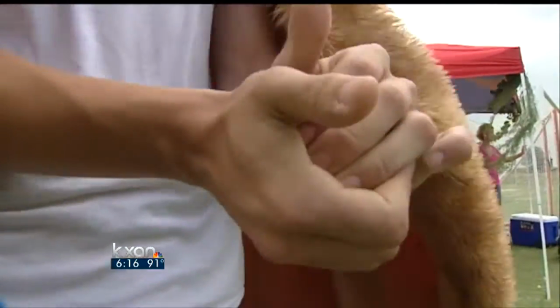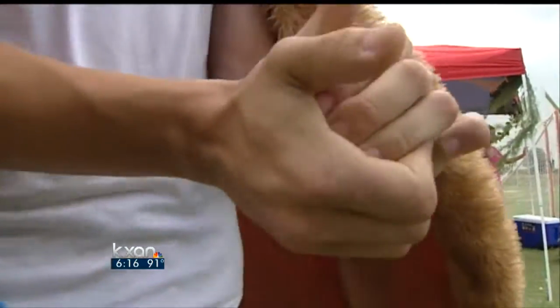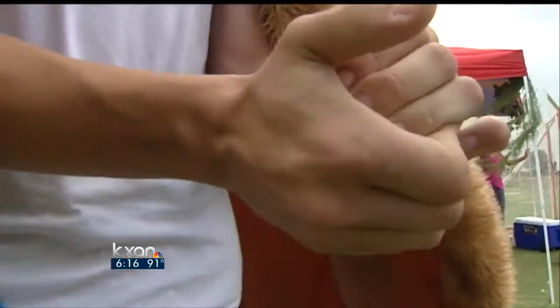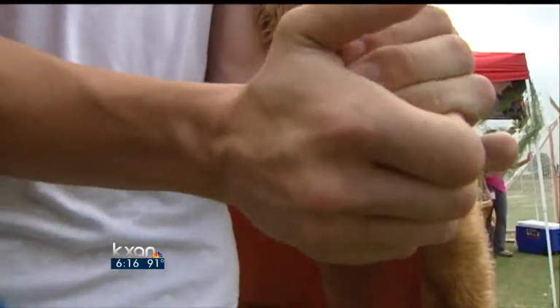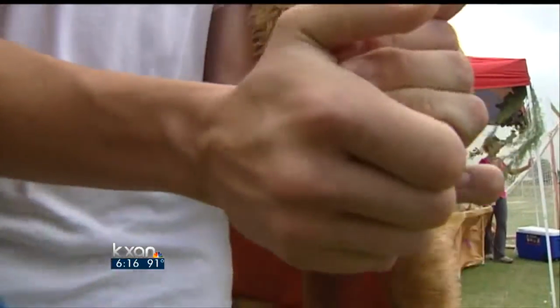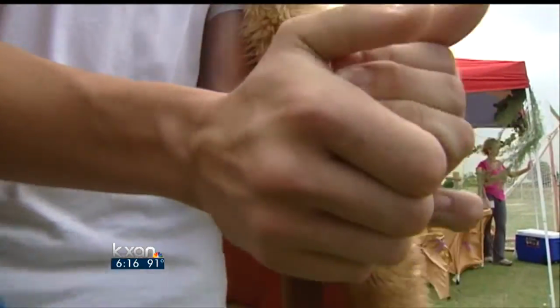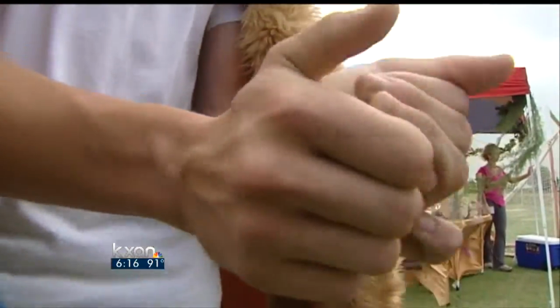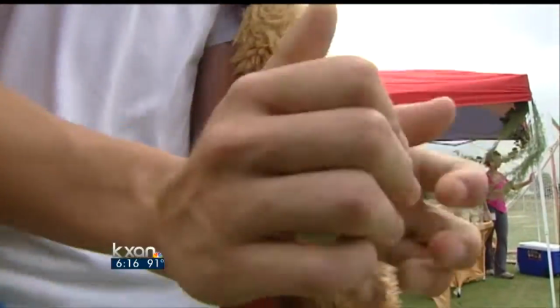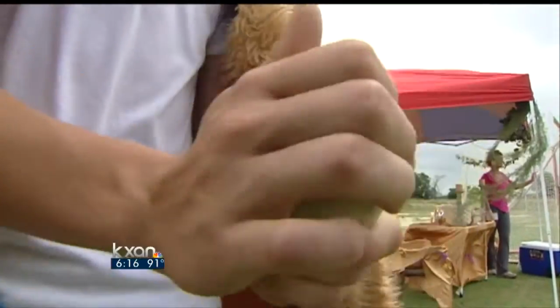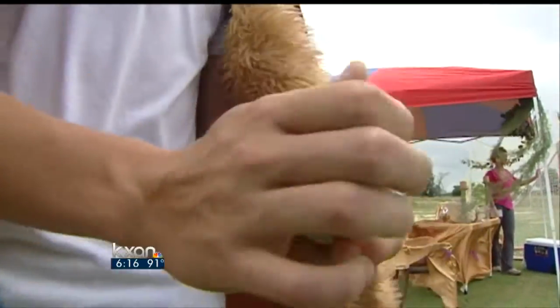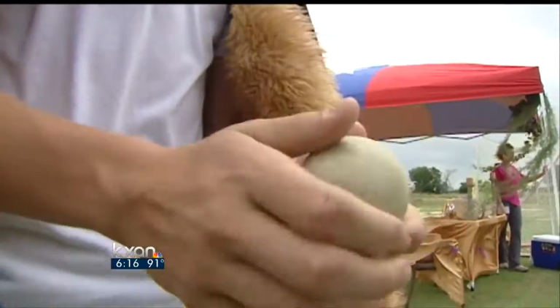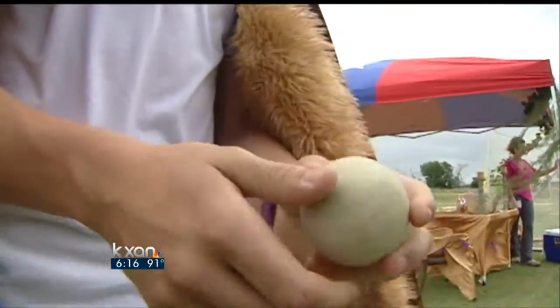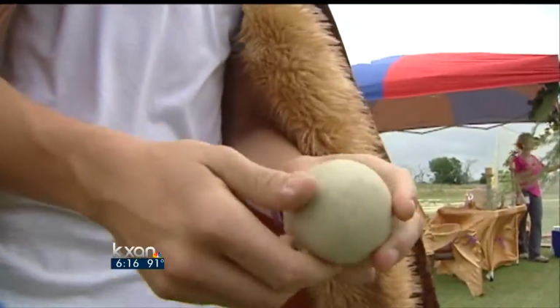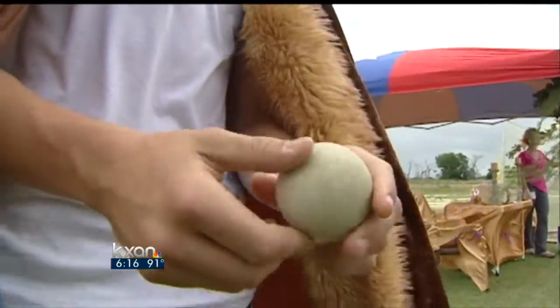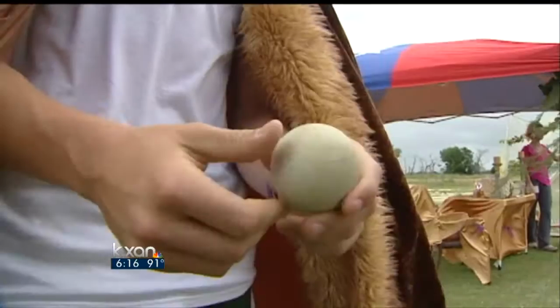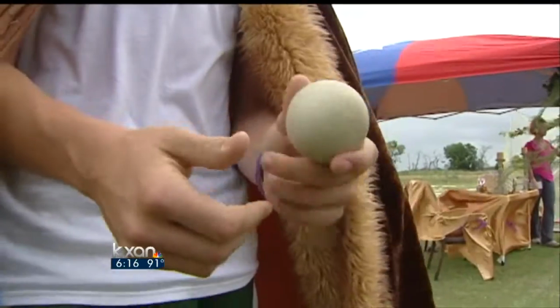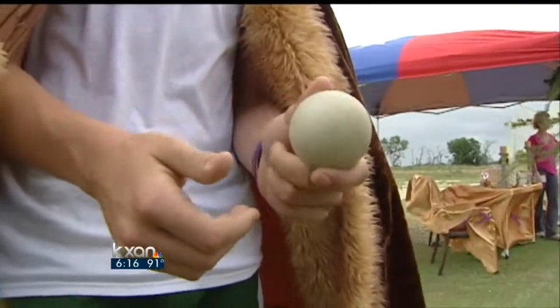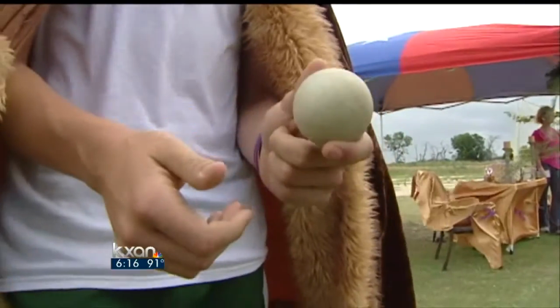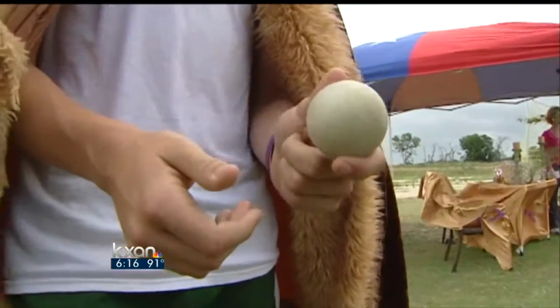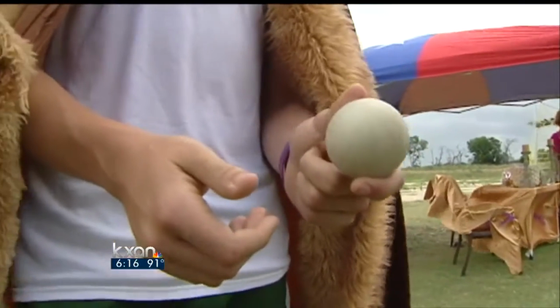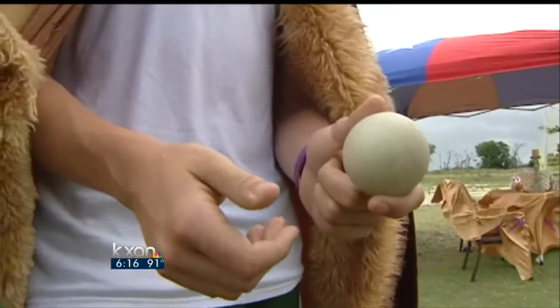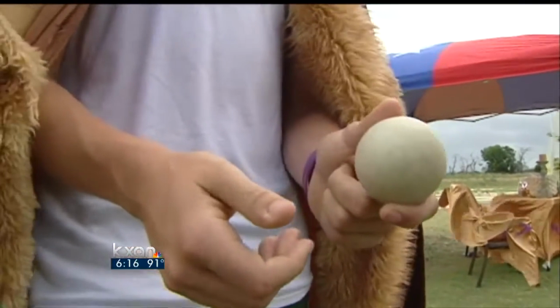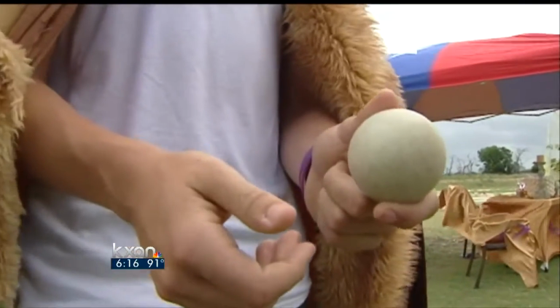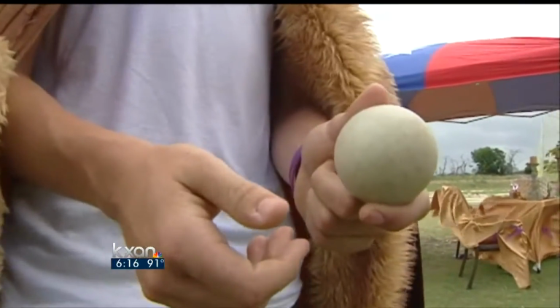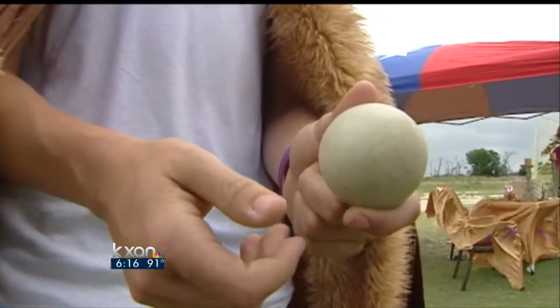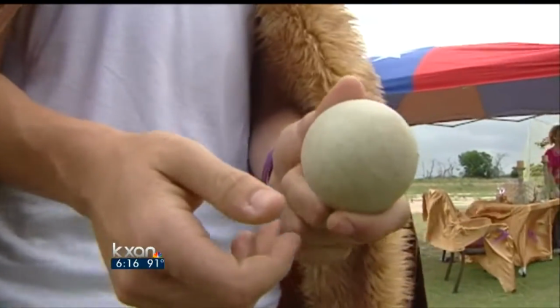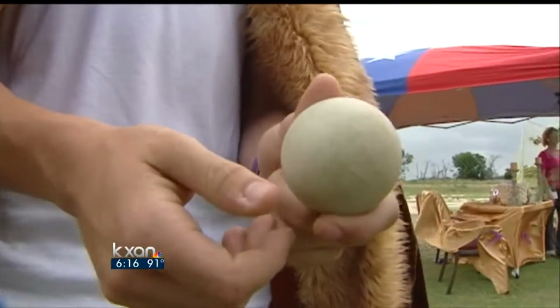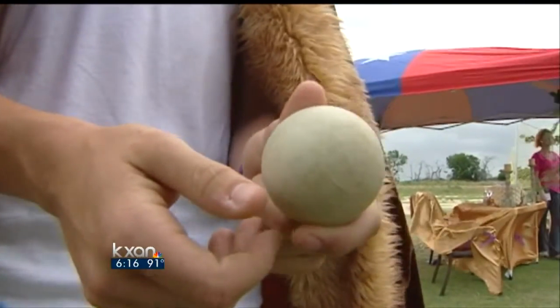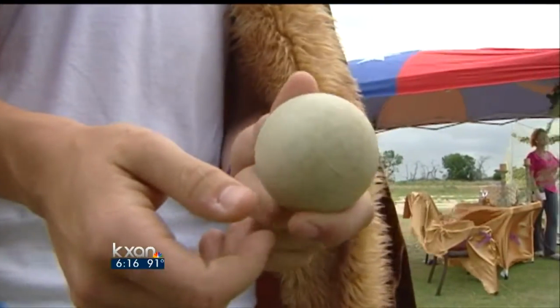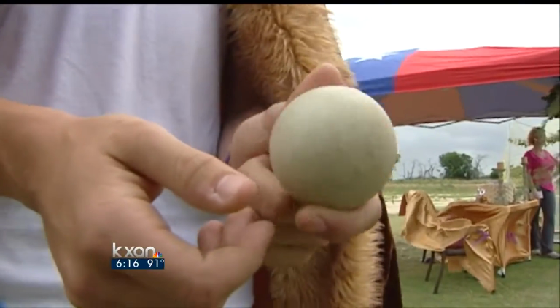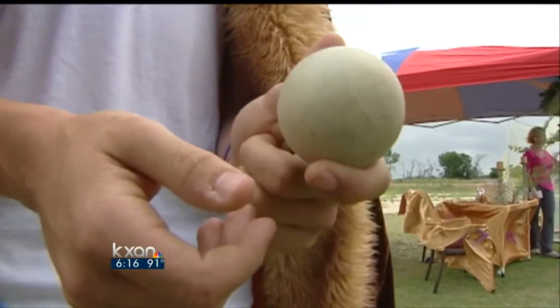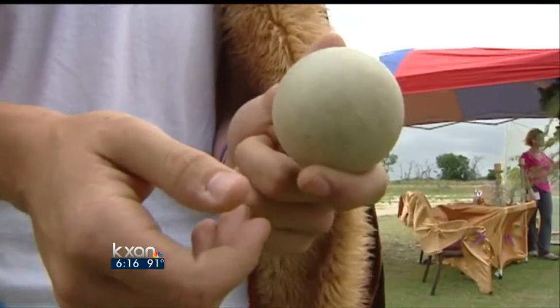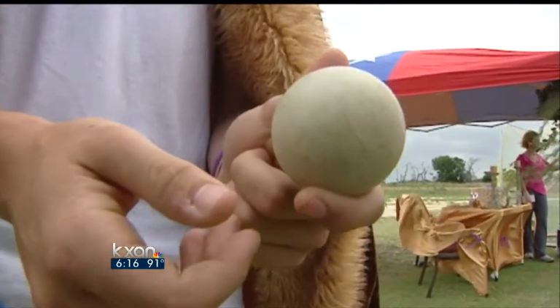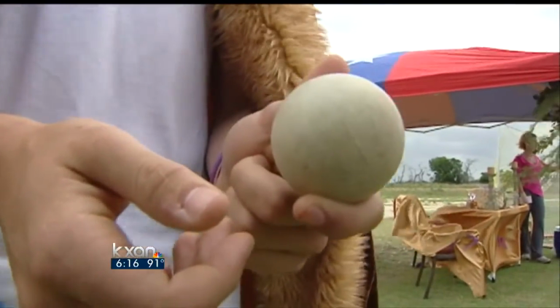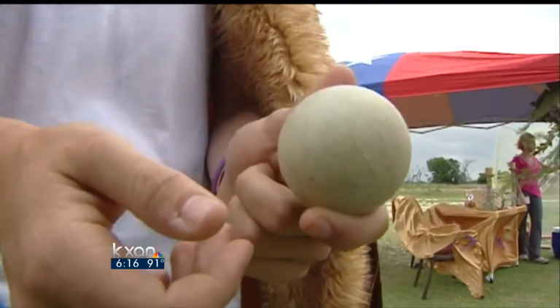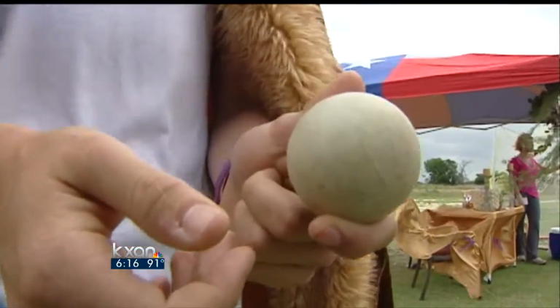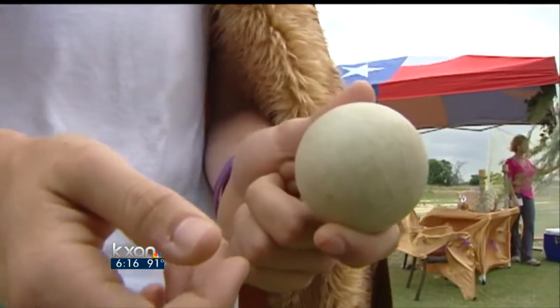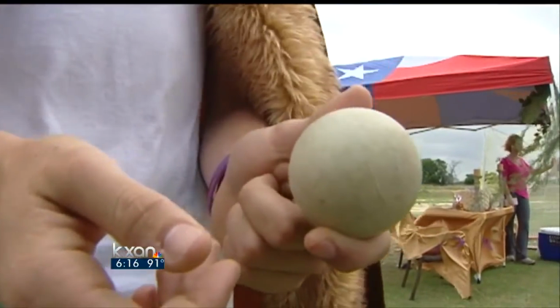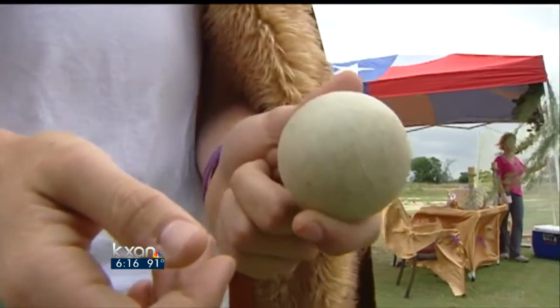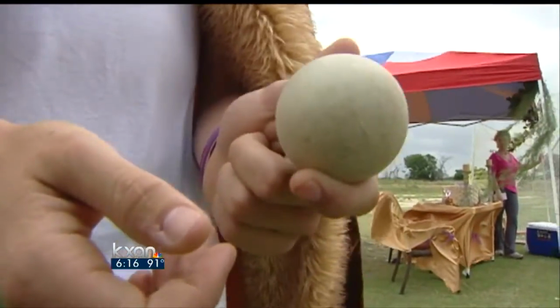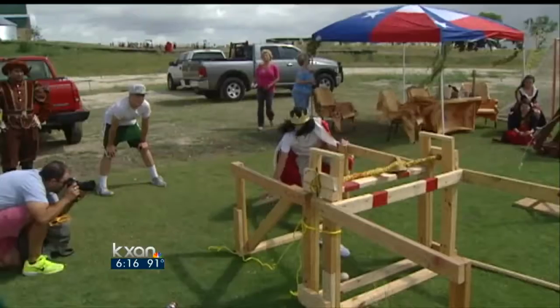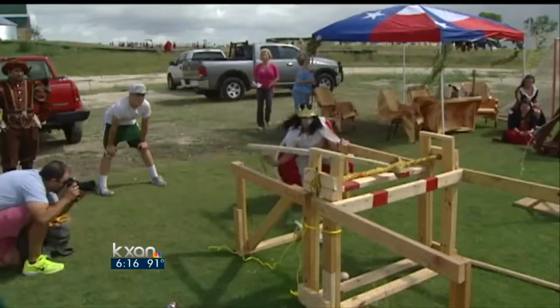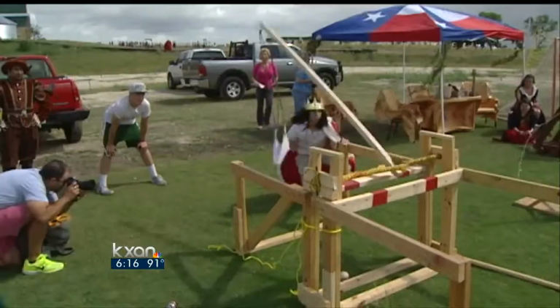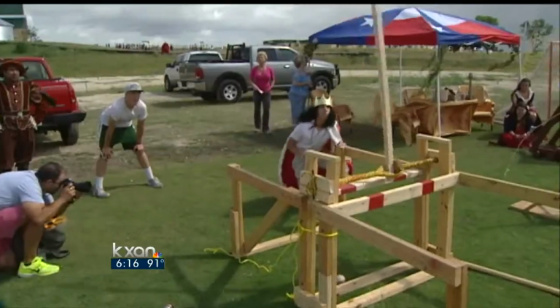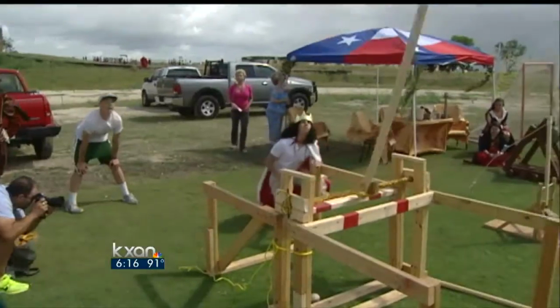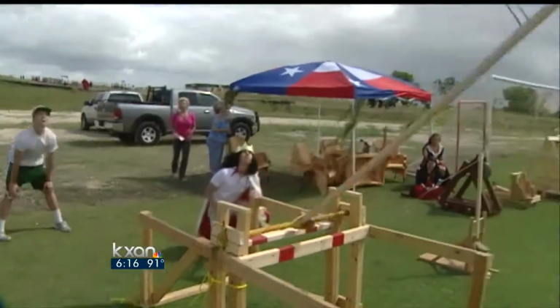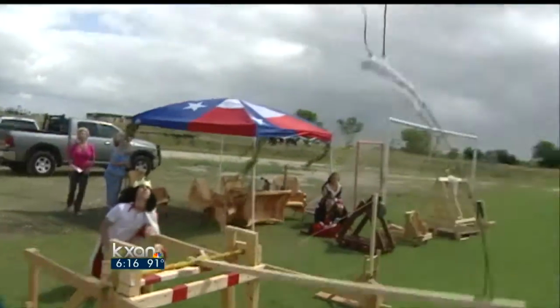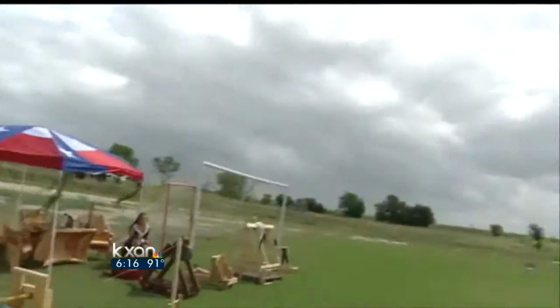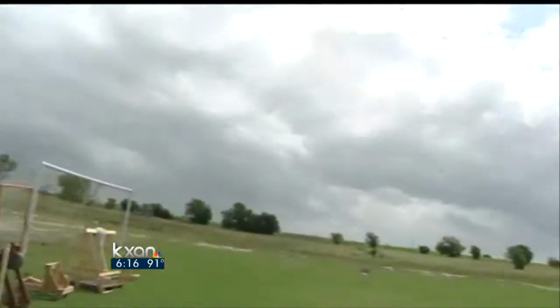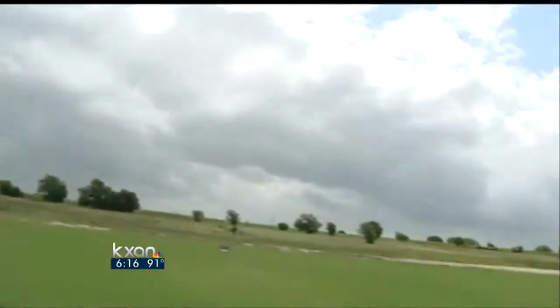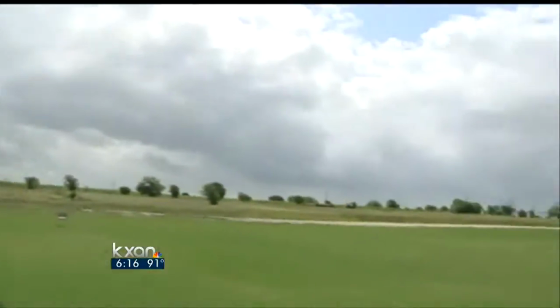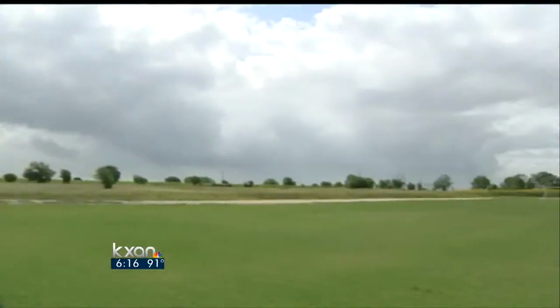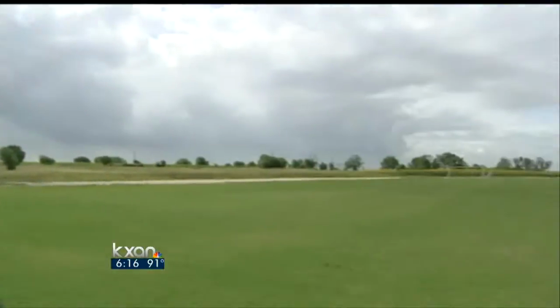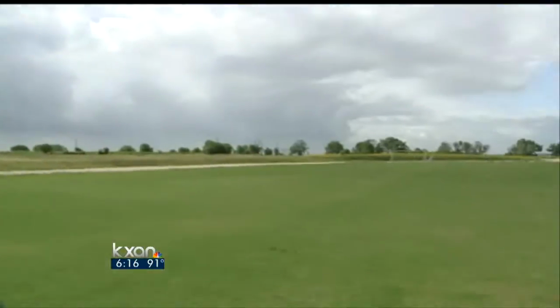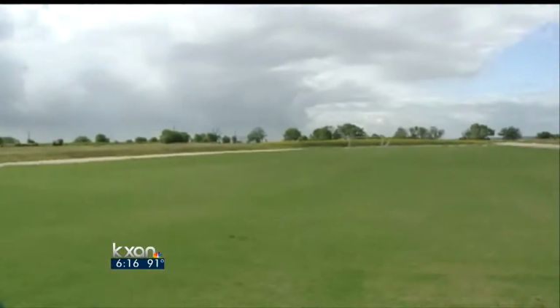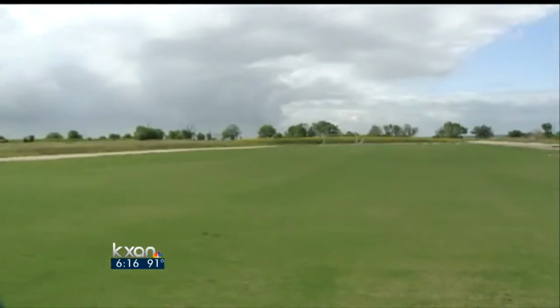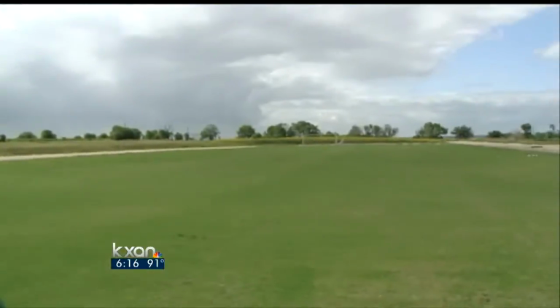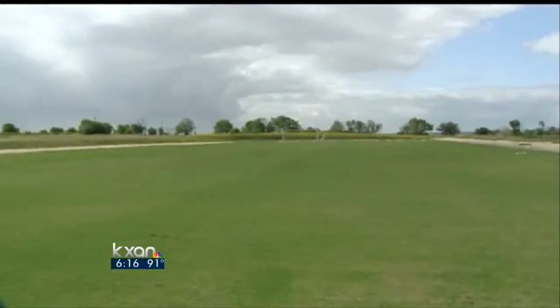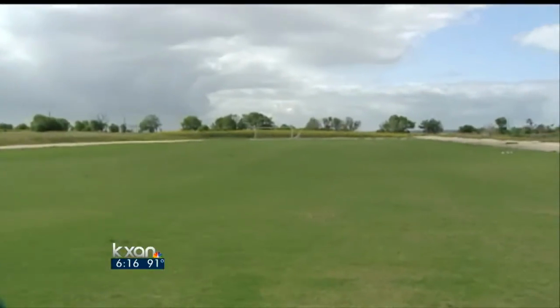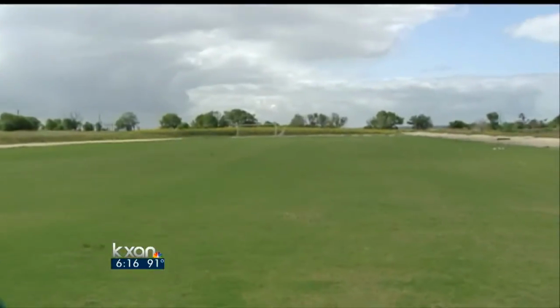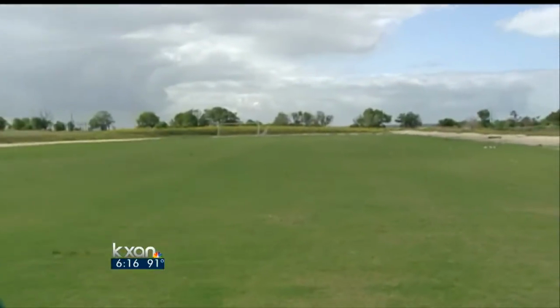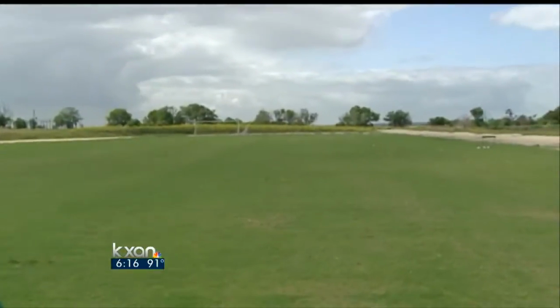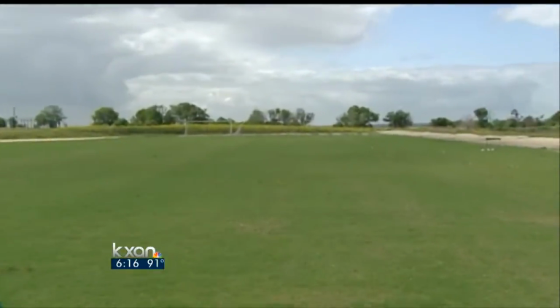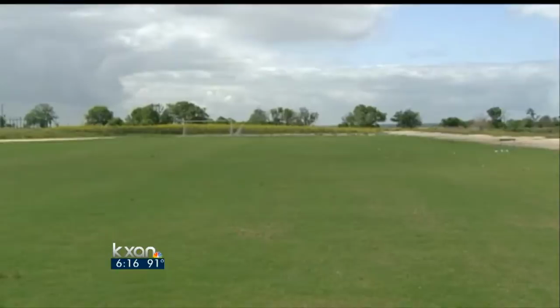We started with baseballs, but they didn't fly as far. This projectile is a lot more dense and smaller, so it tends to fly a little bit farther.